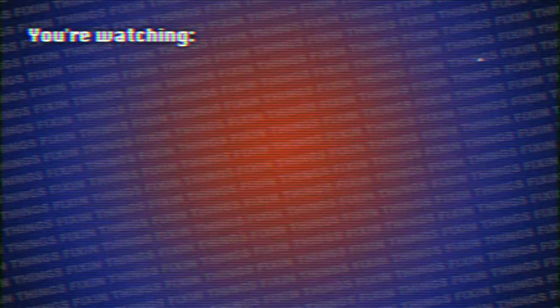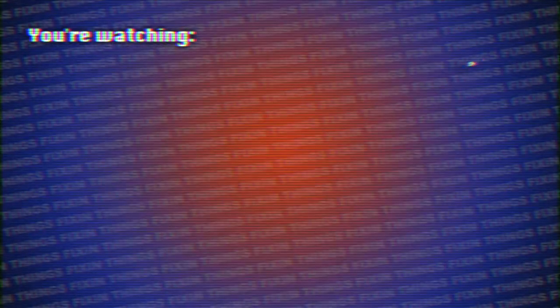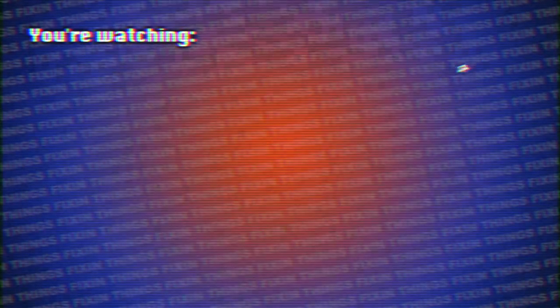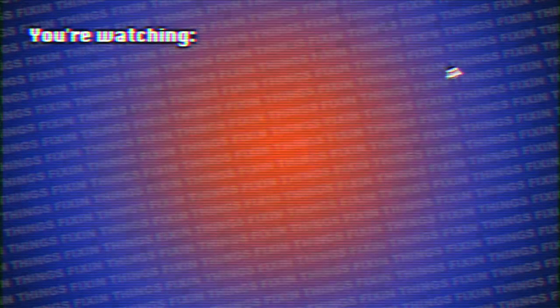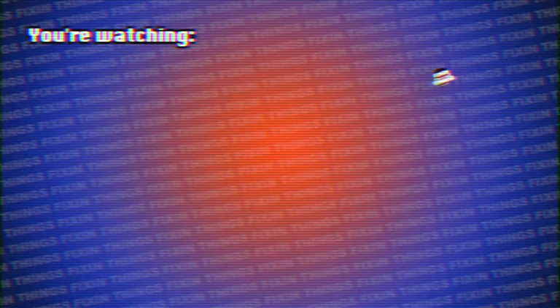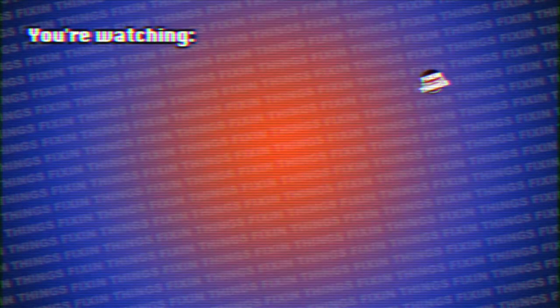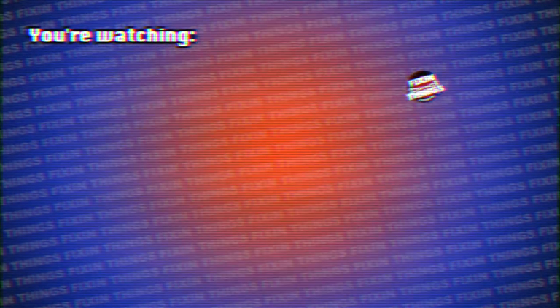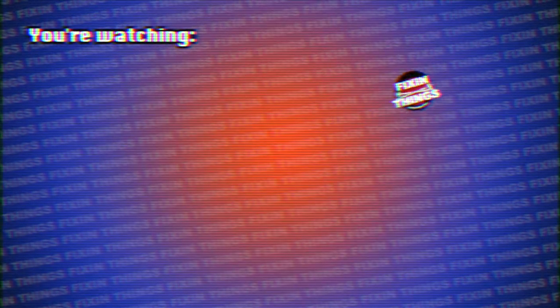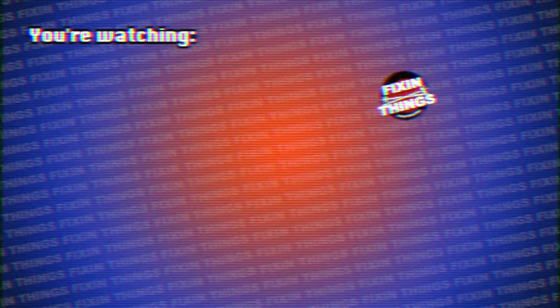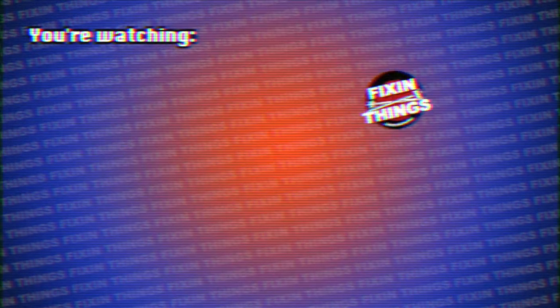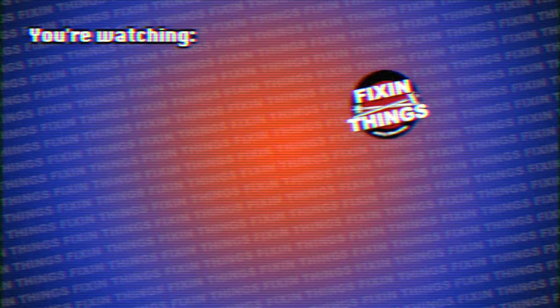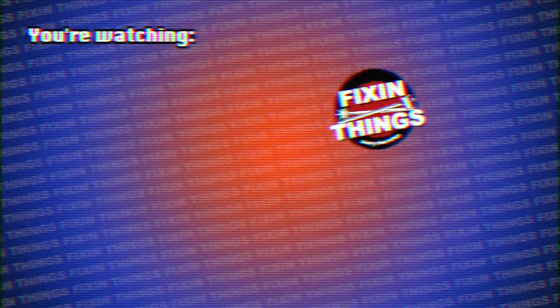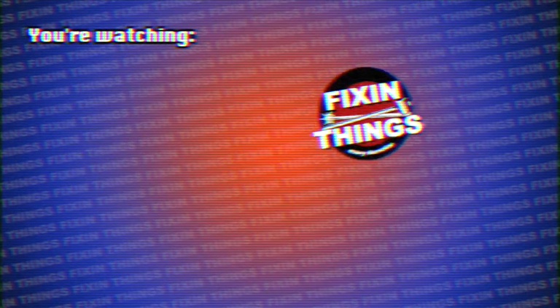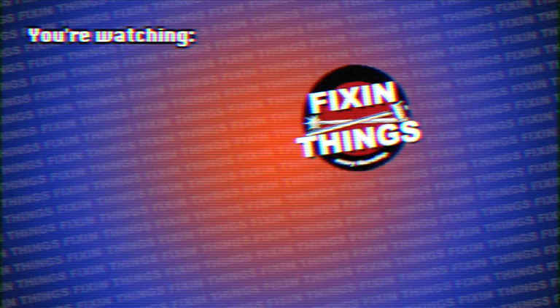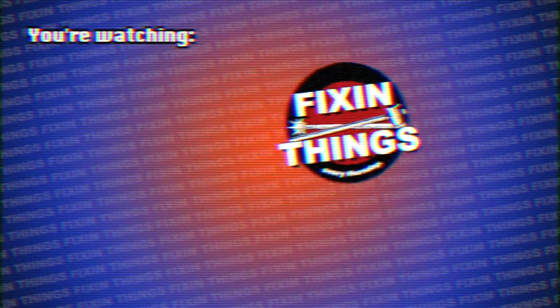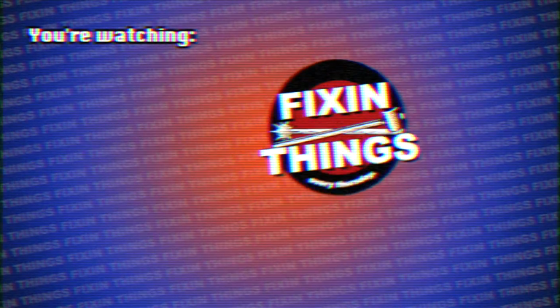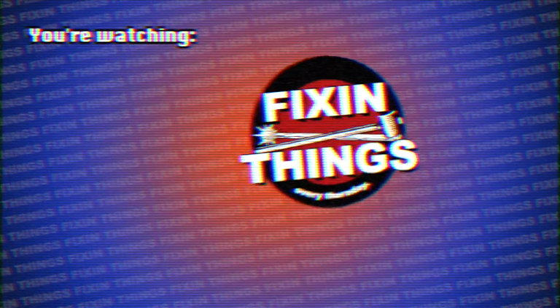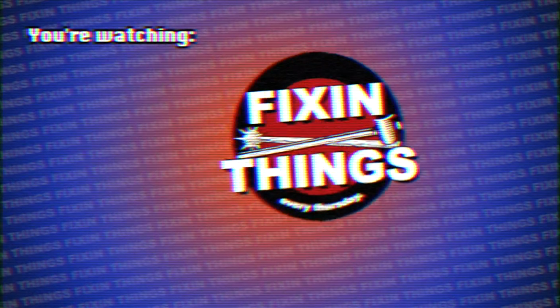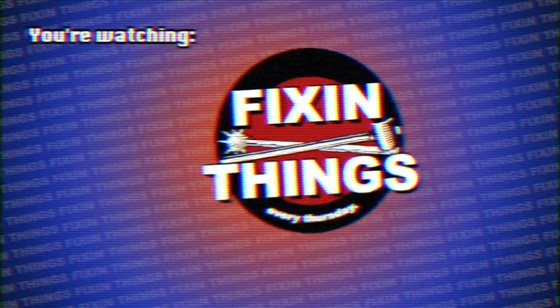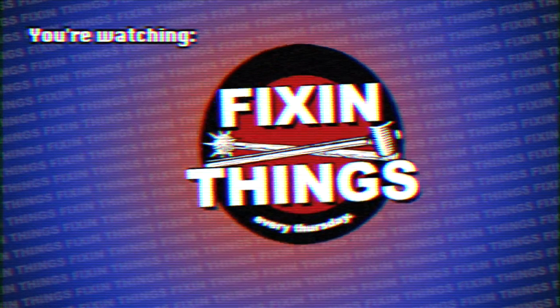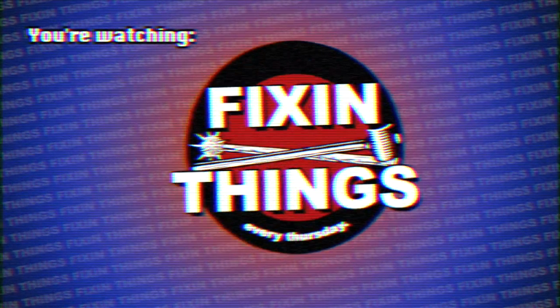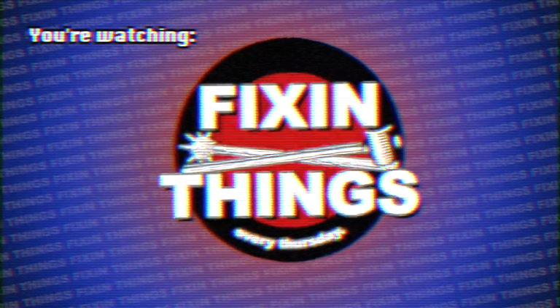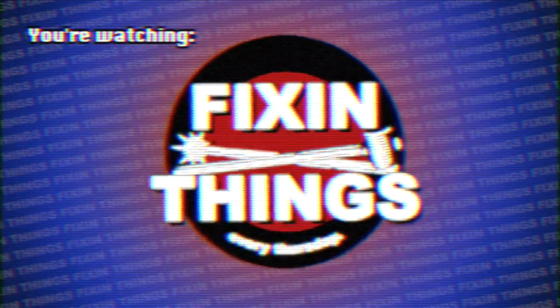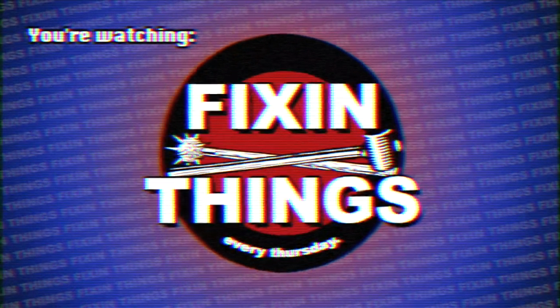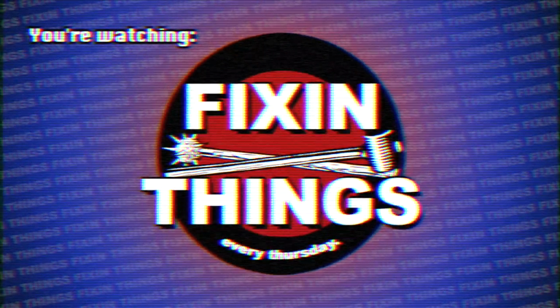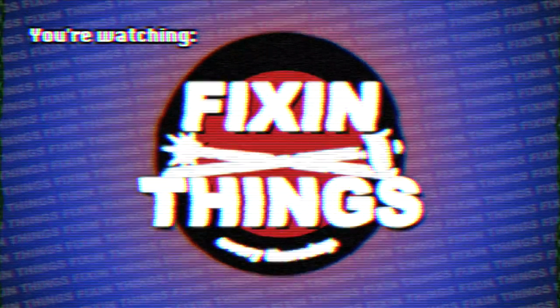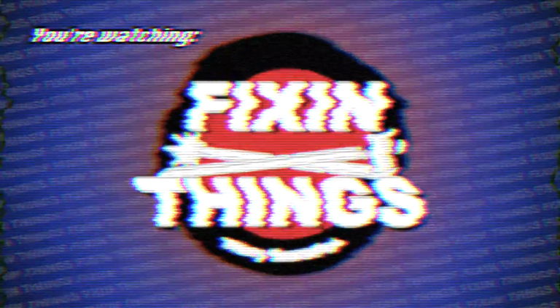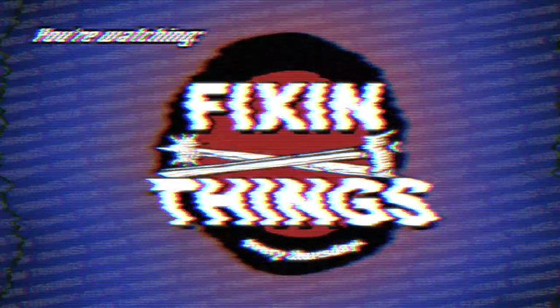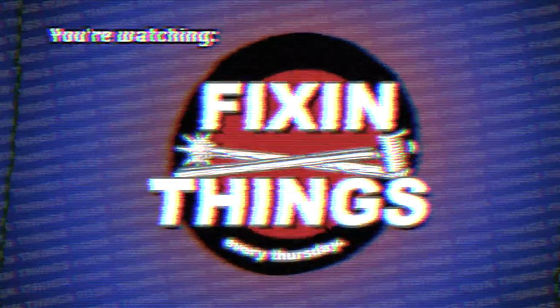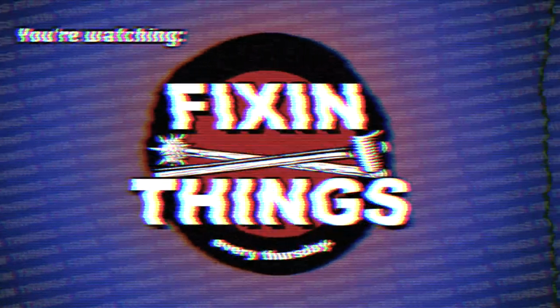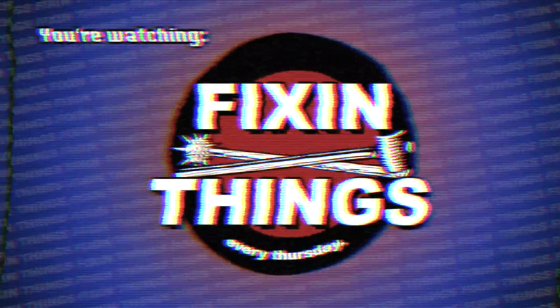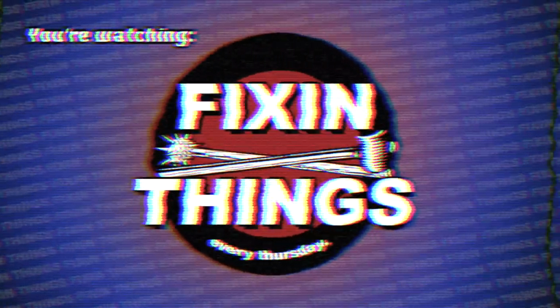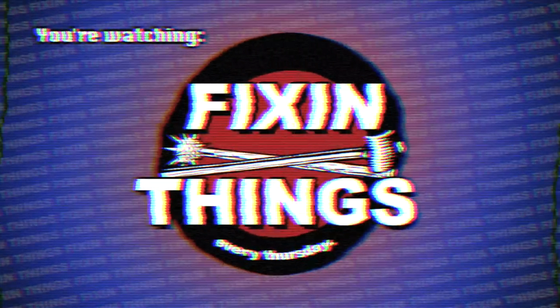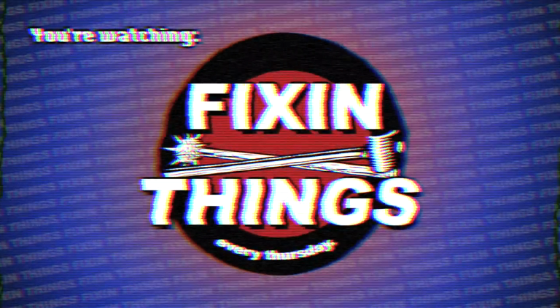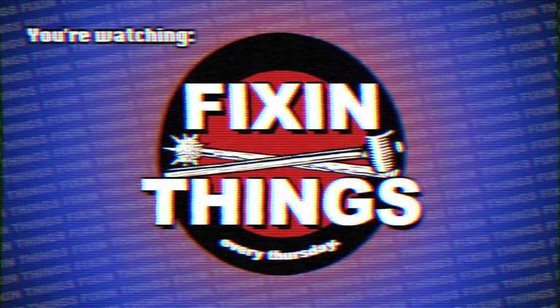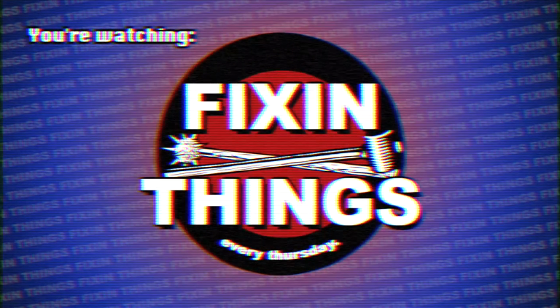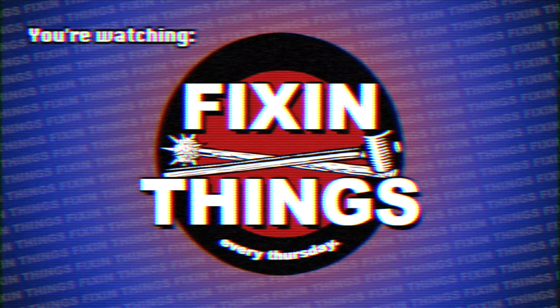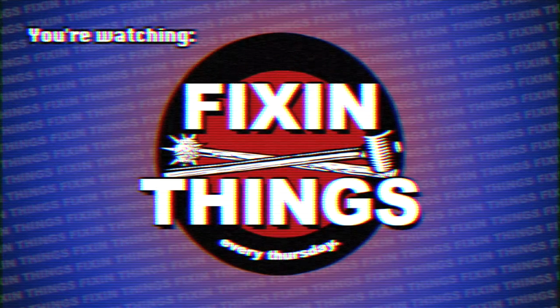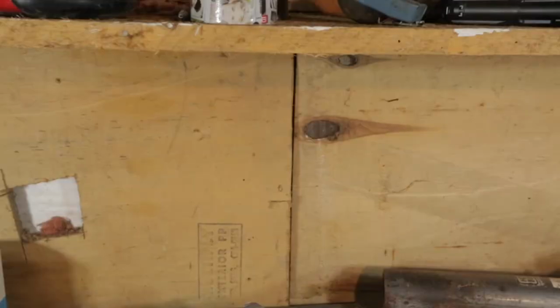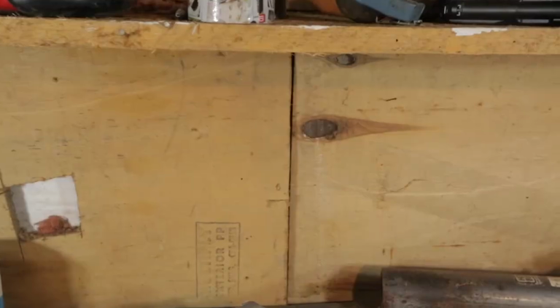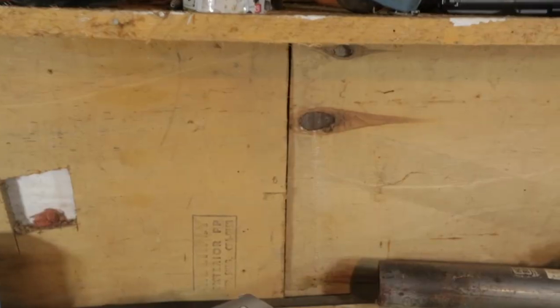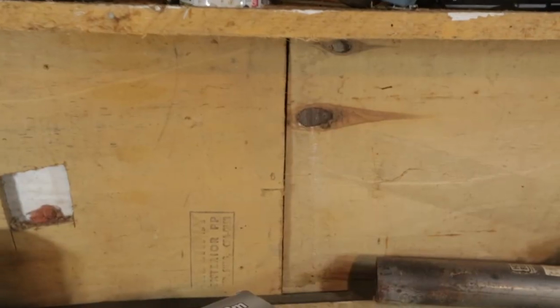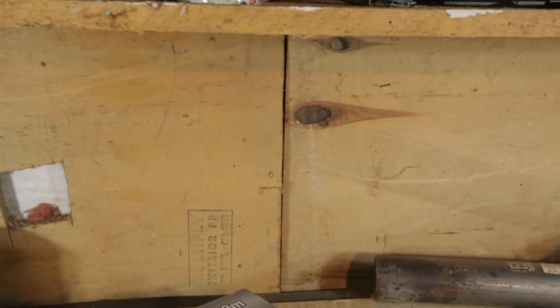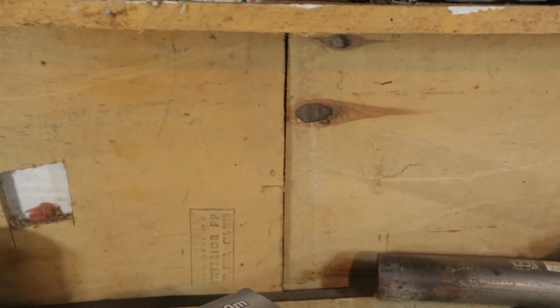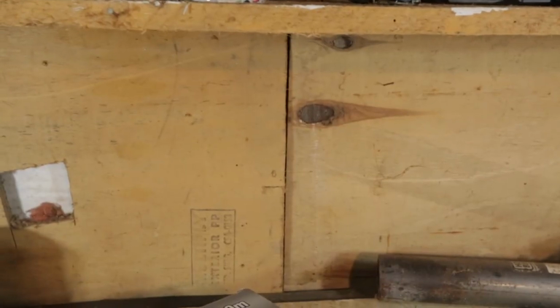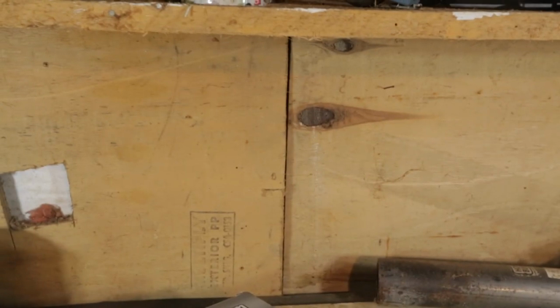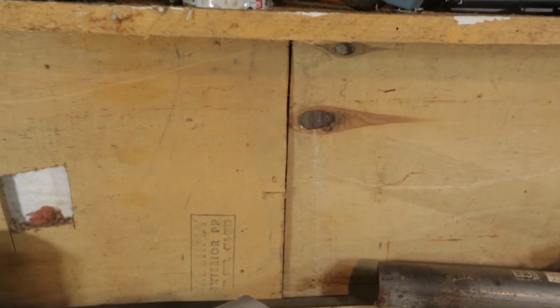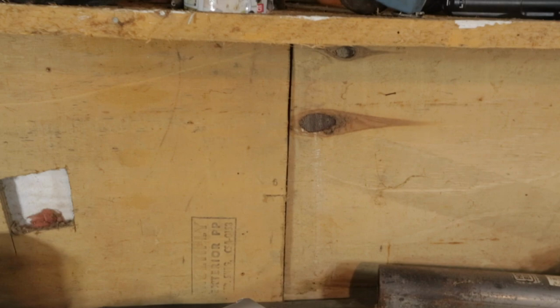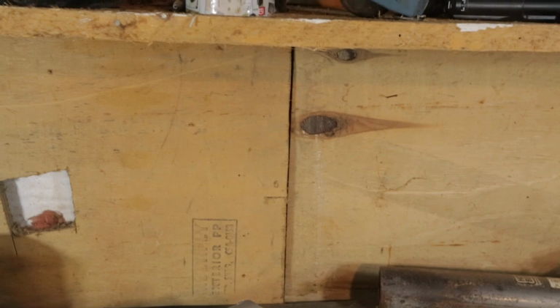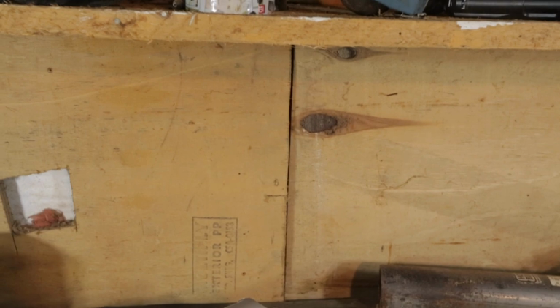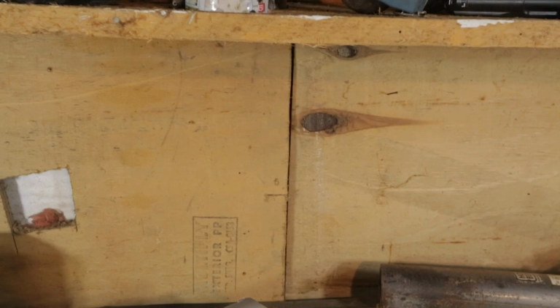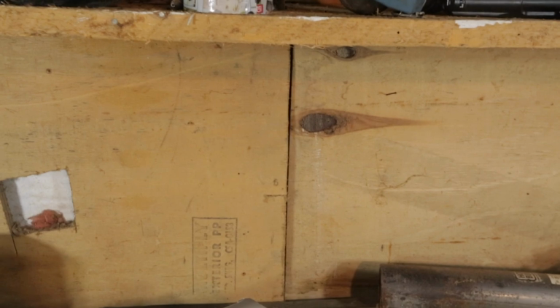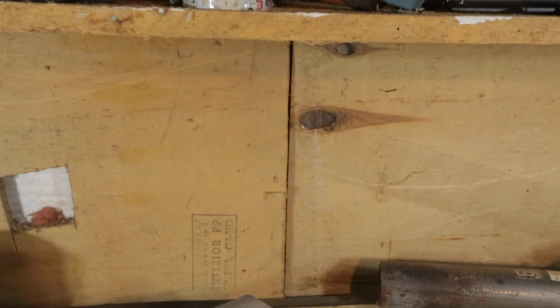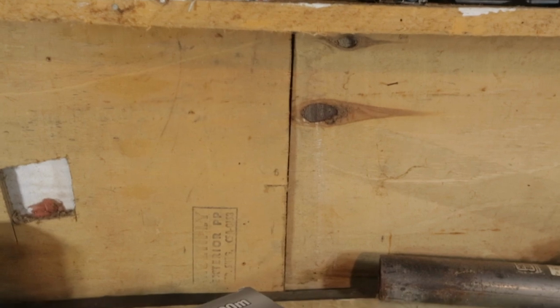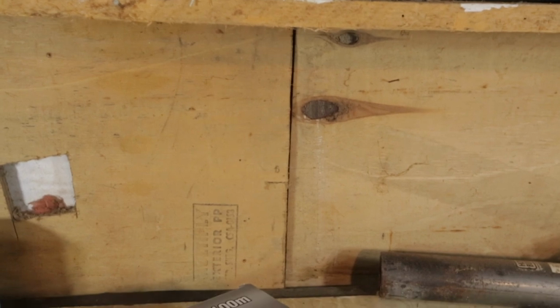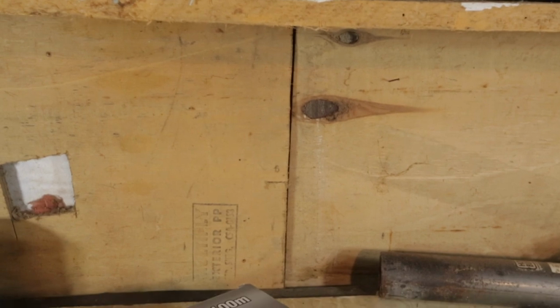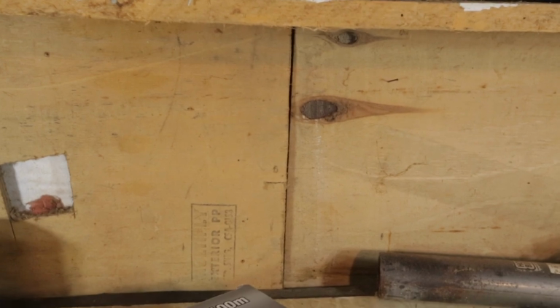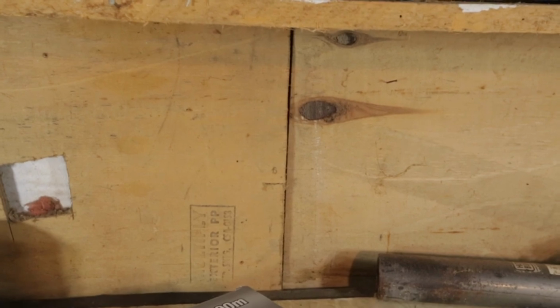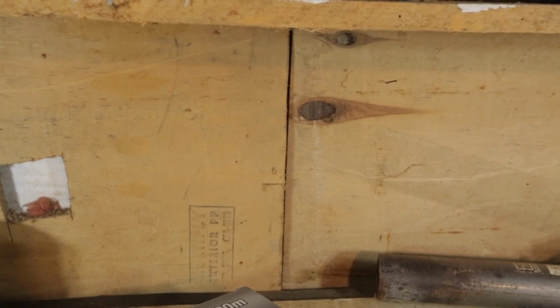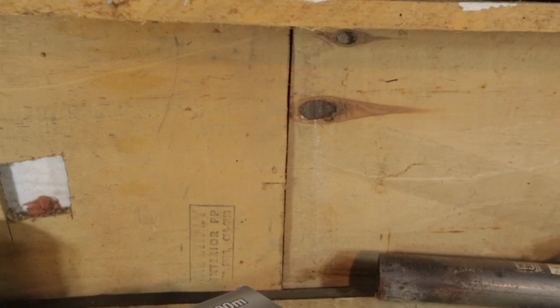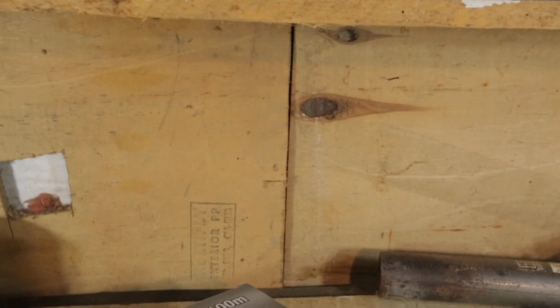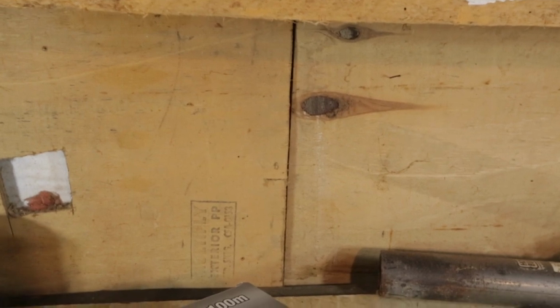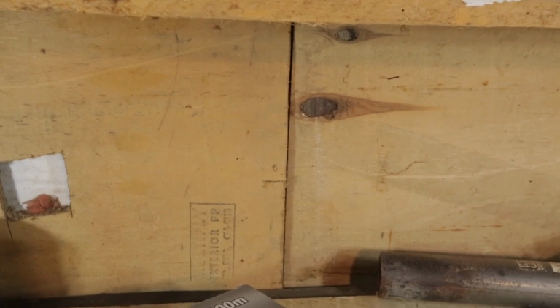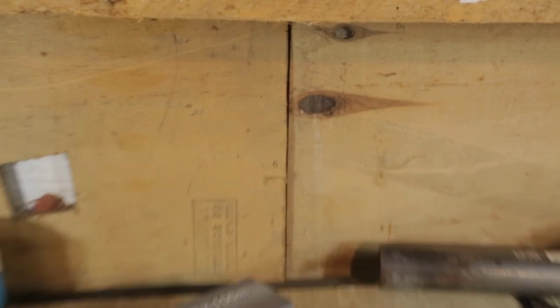Hey, welcome back to Fixin' Things. Today we're not gonna fix a thing, because today I'm gonna show you how to polish a tinfoil ball.